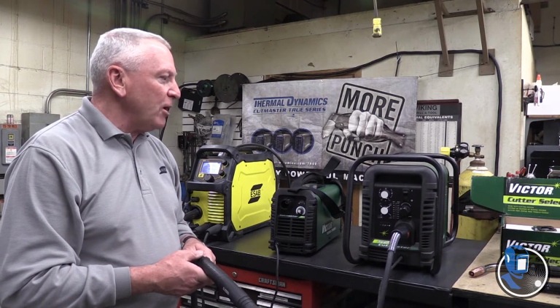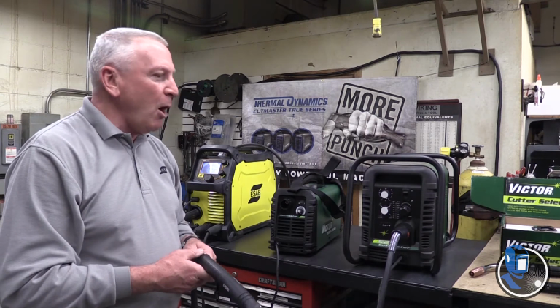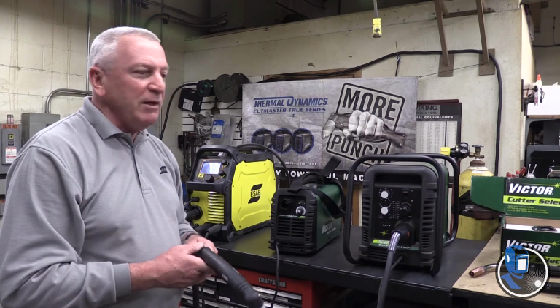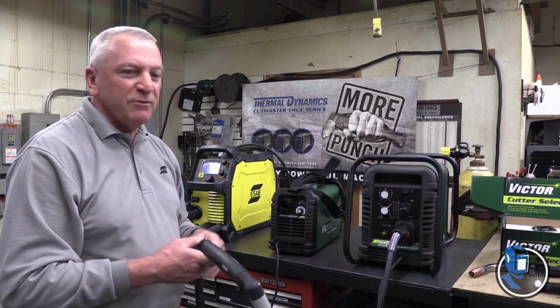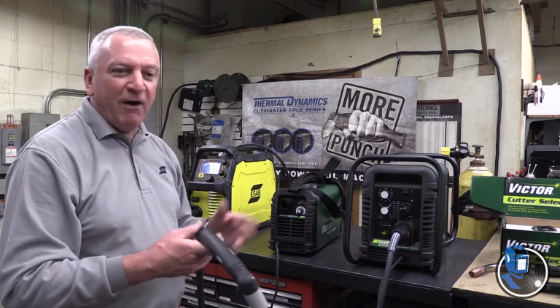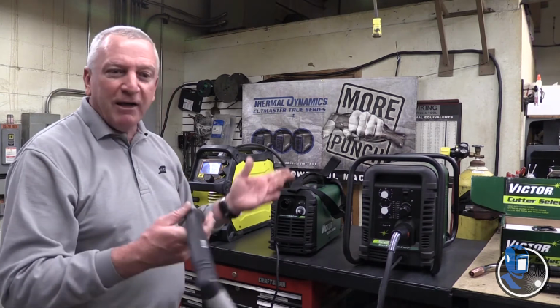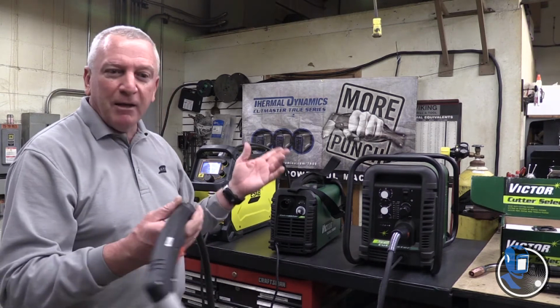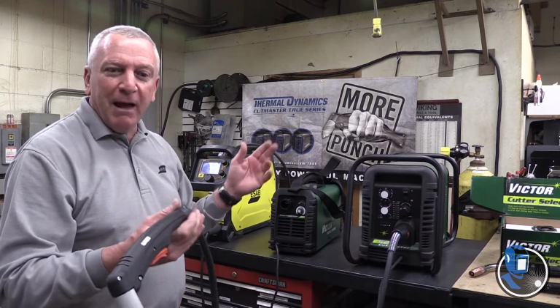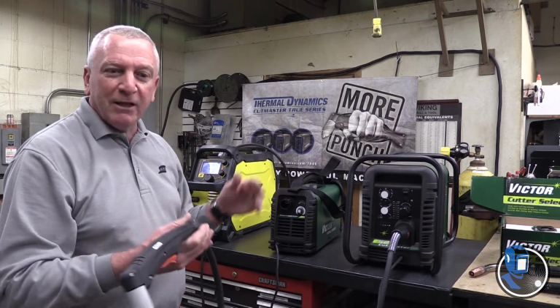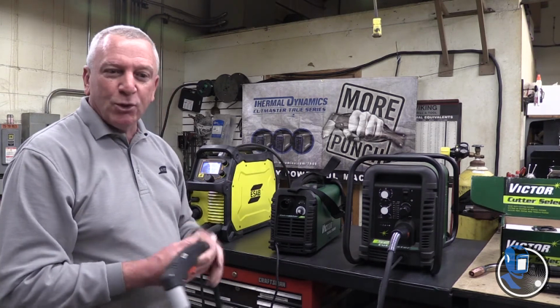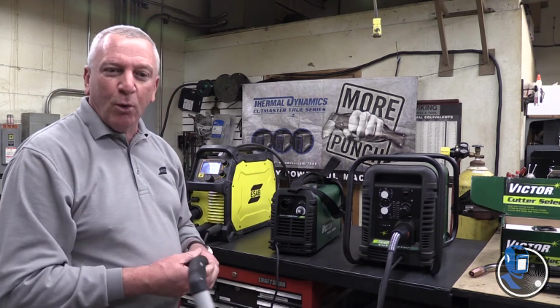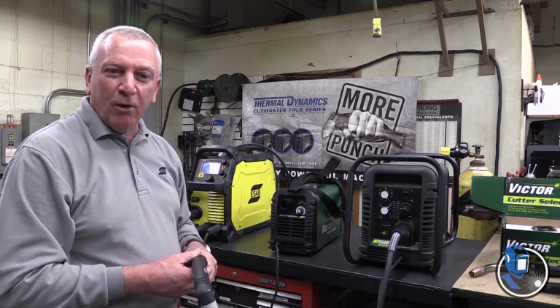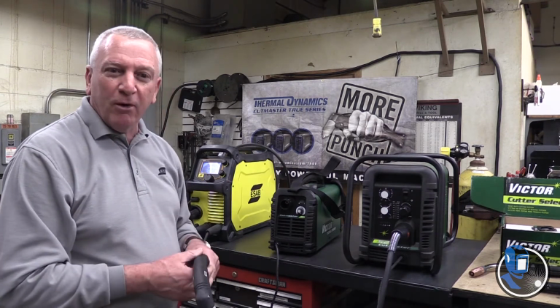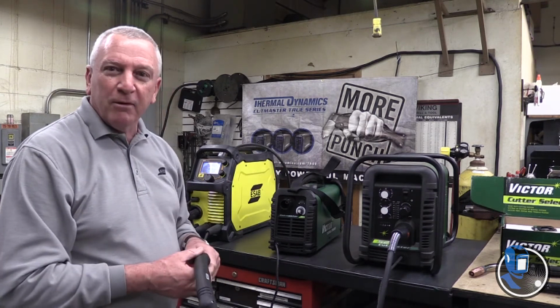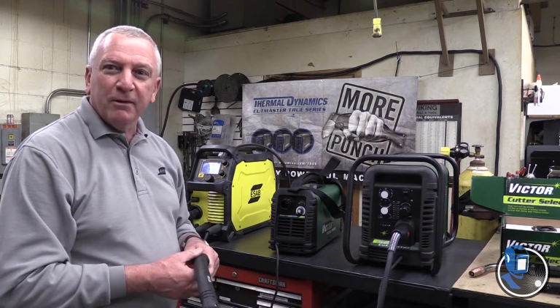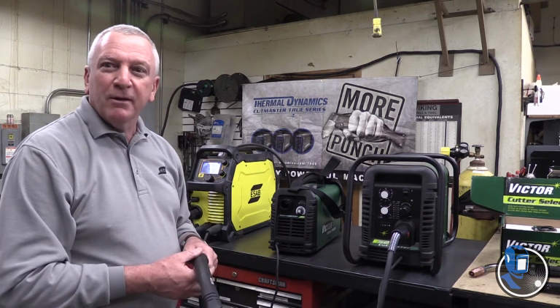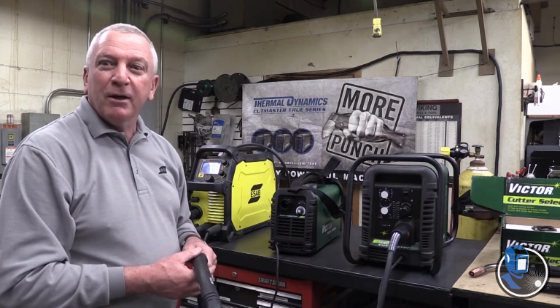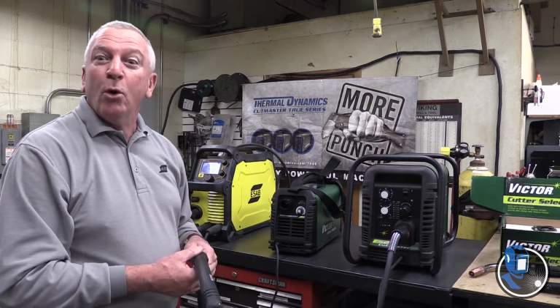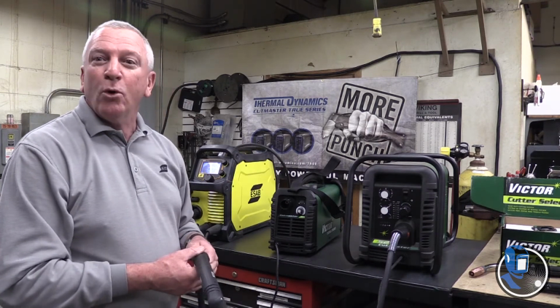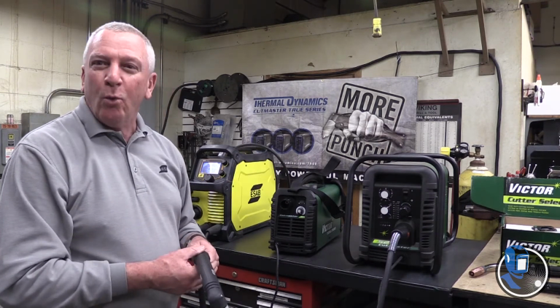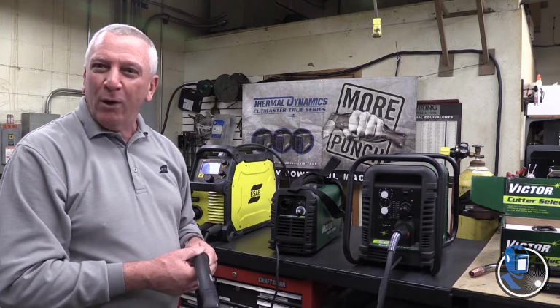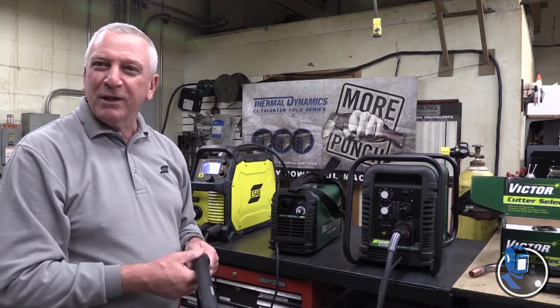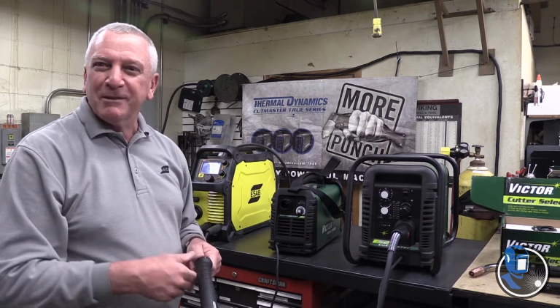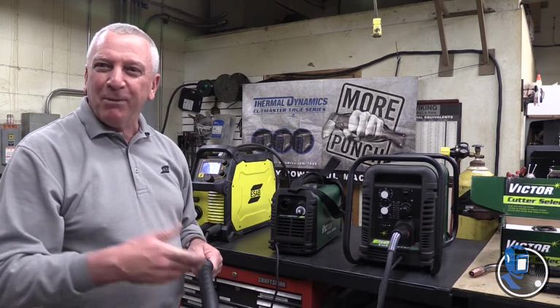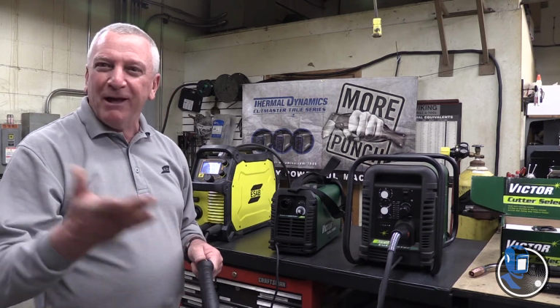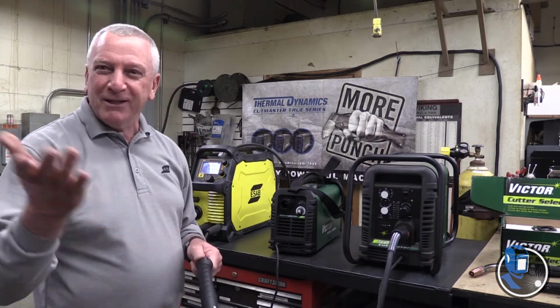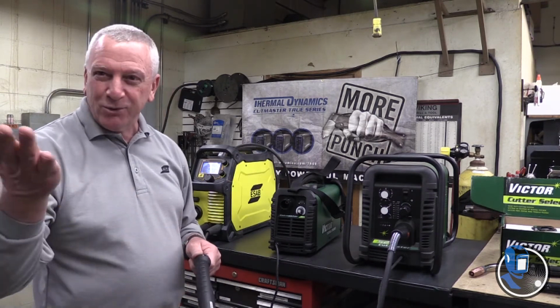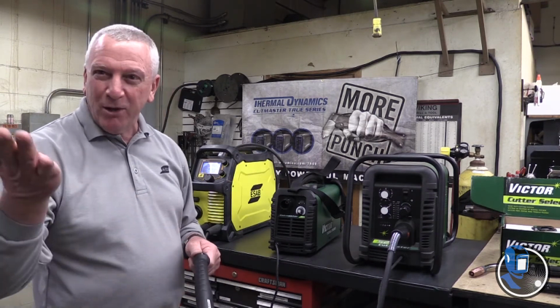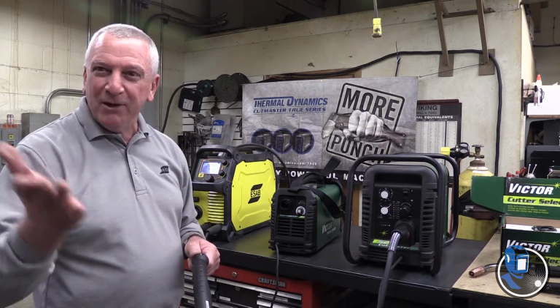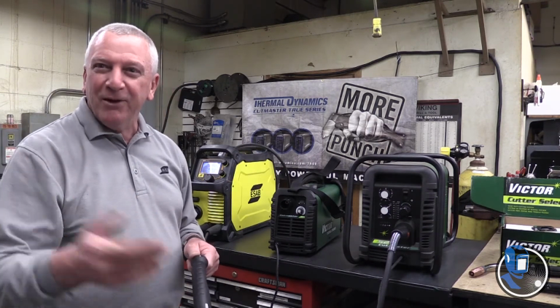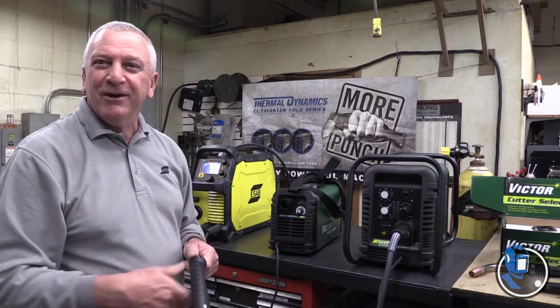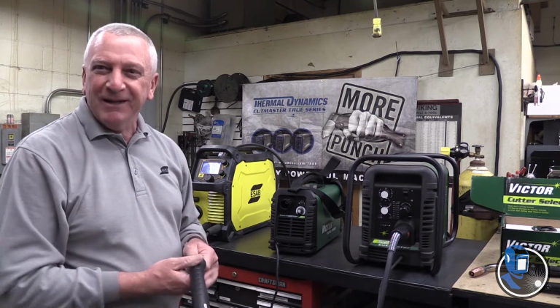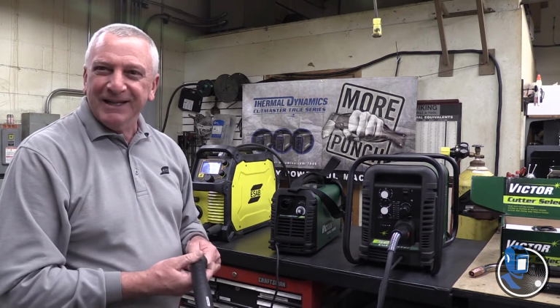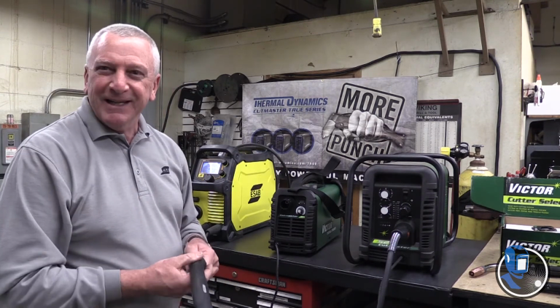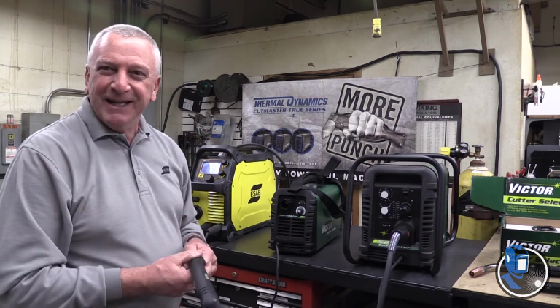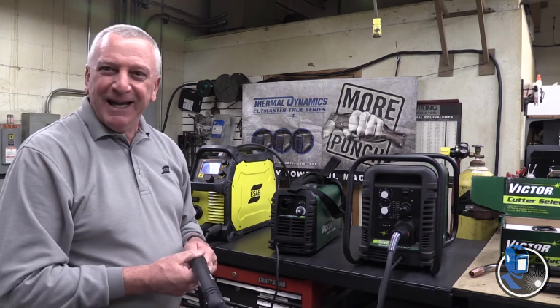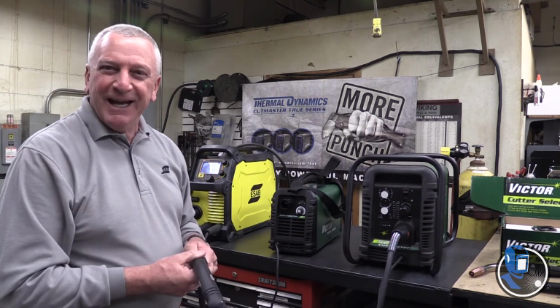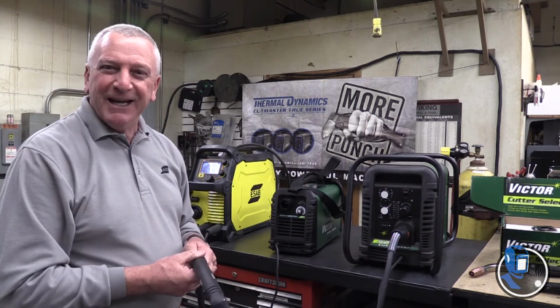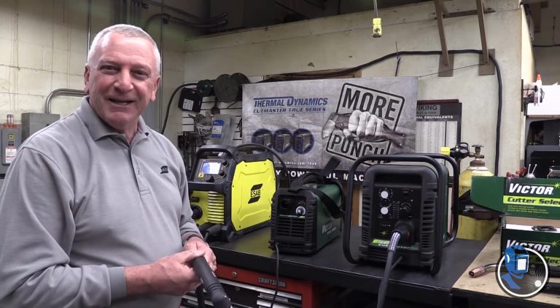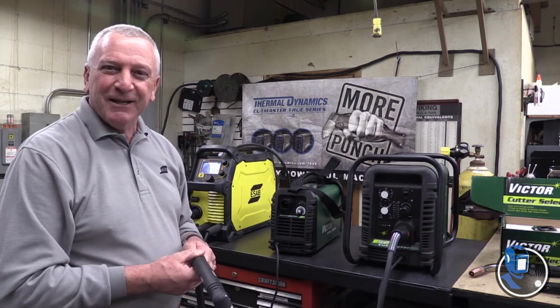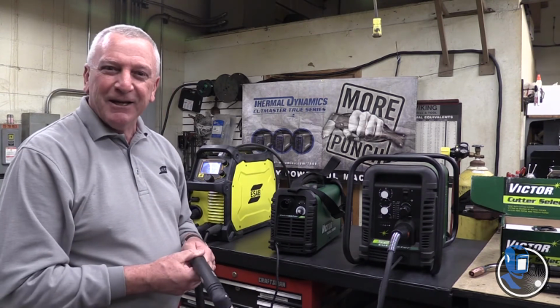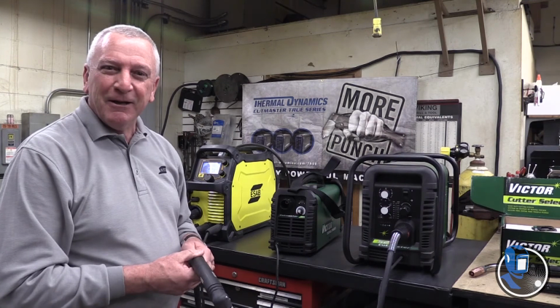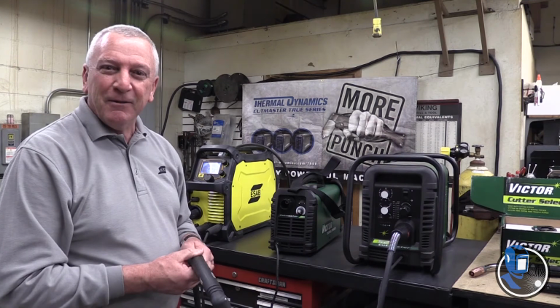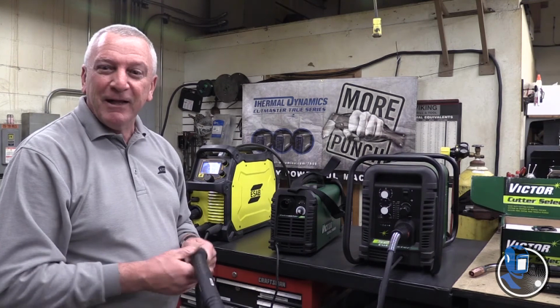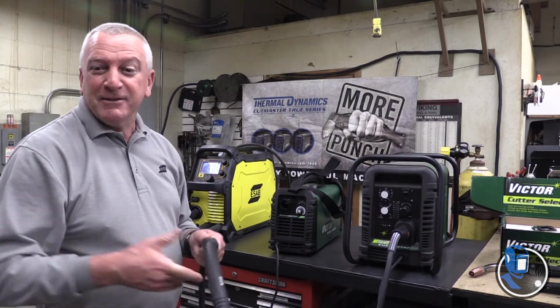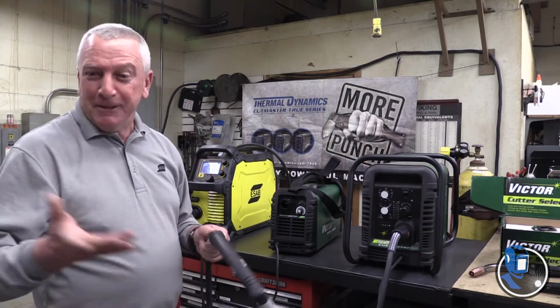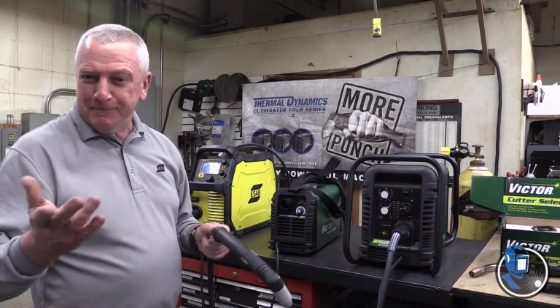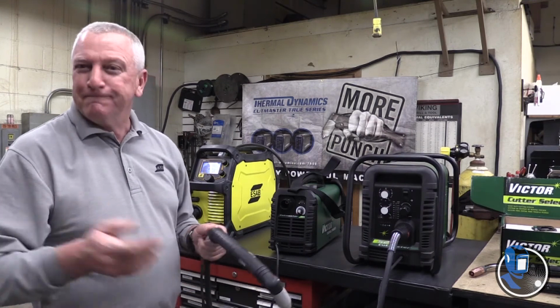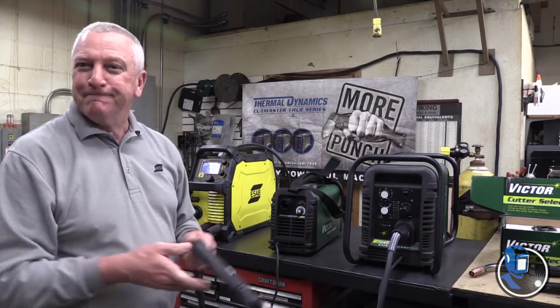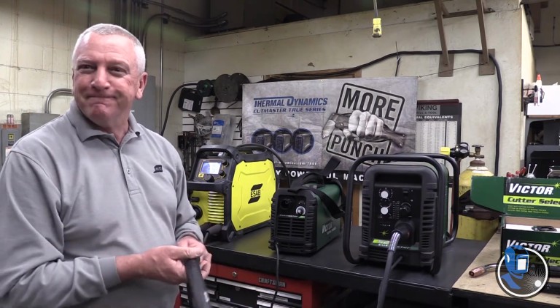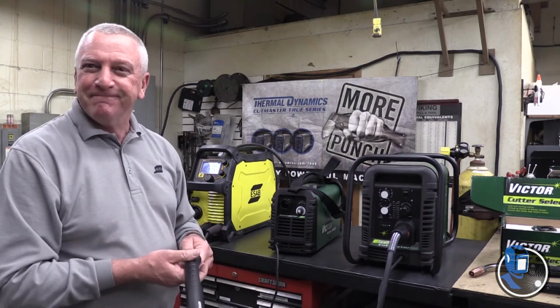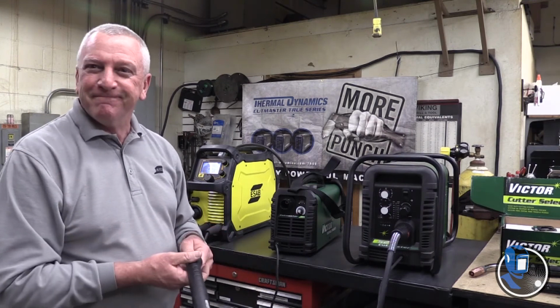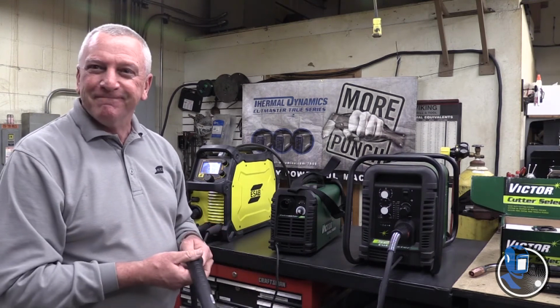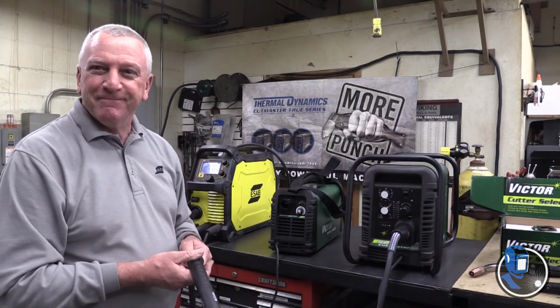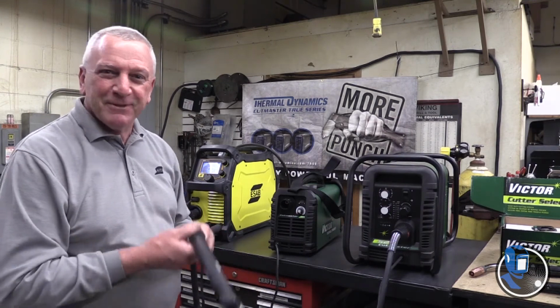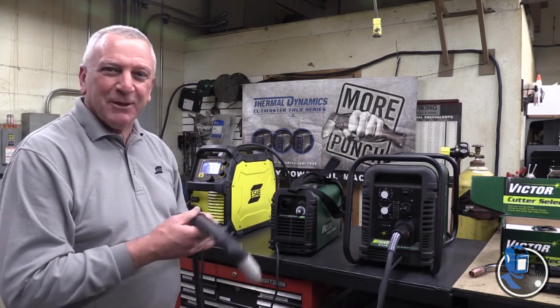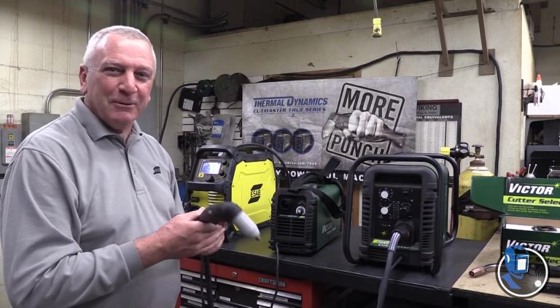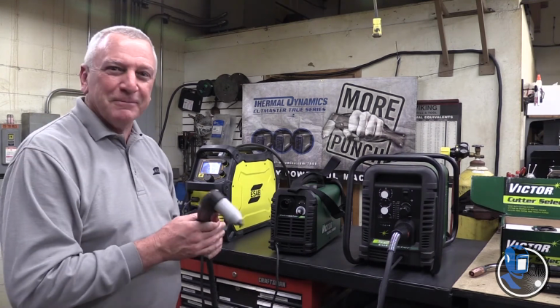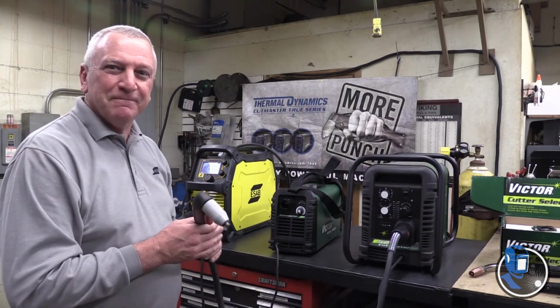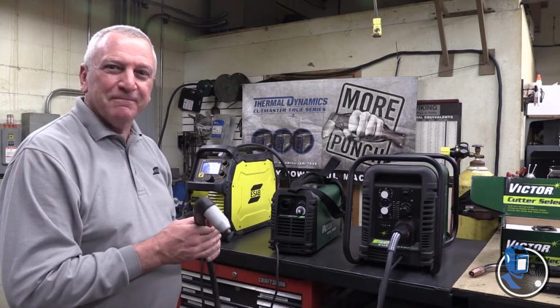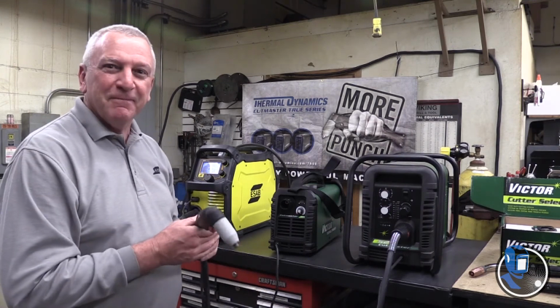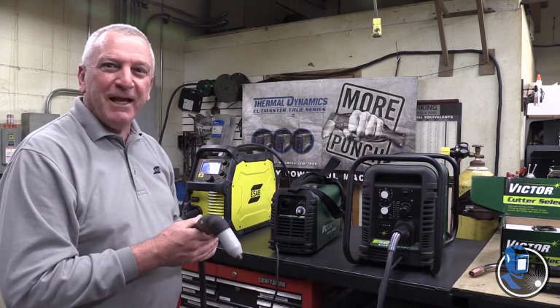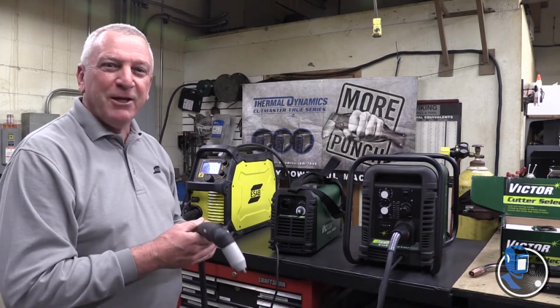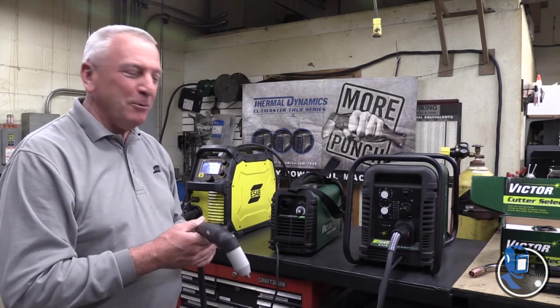So that's the two lines — the Cutmaster 42 and the 52. You can always find them at your local welding supply distributor. Thank you.